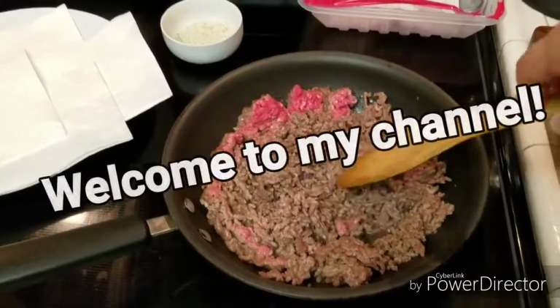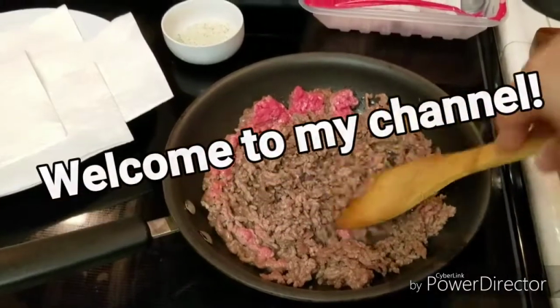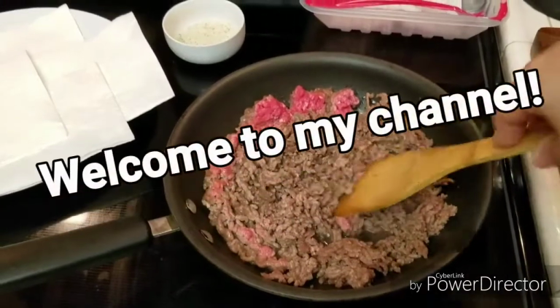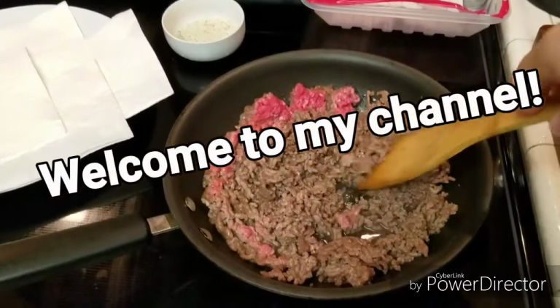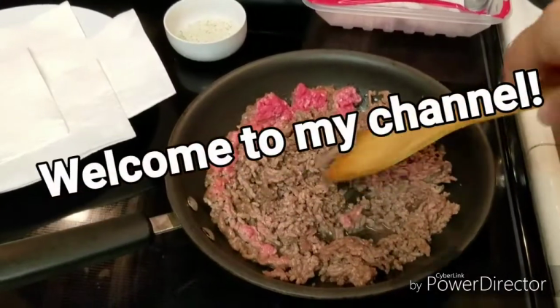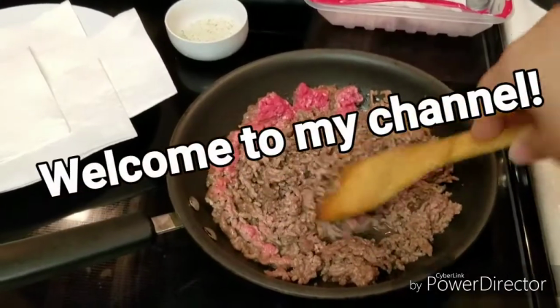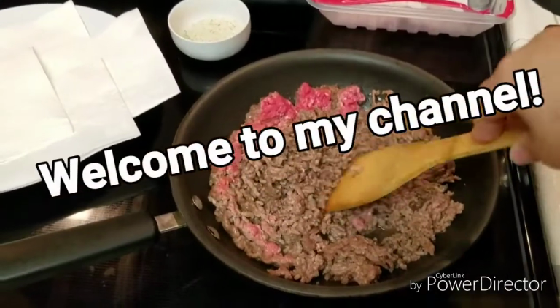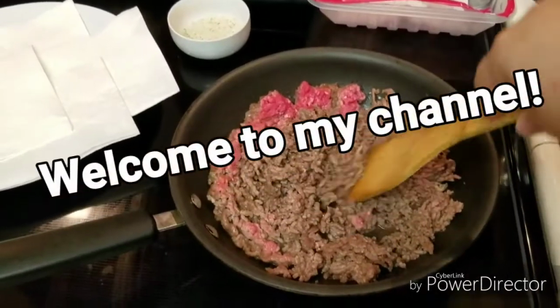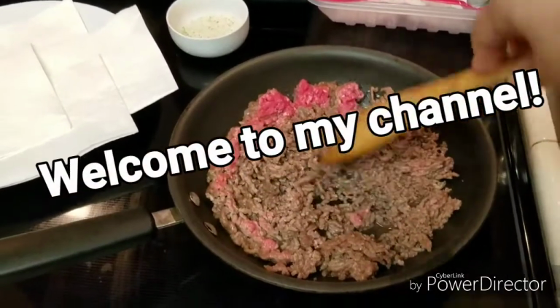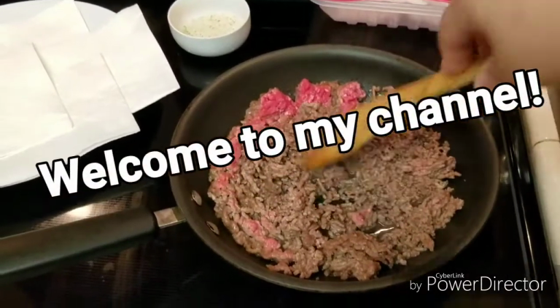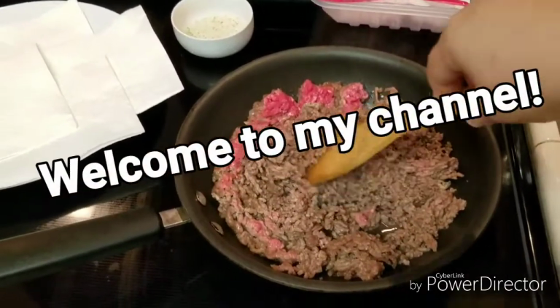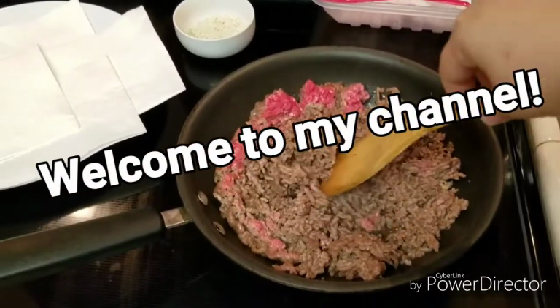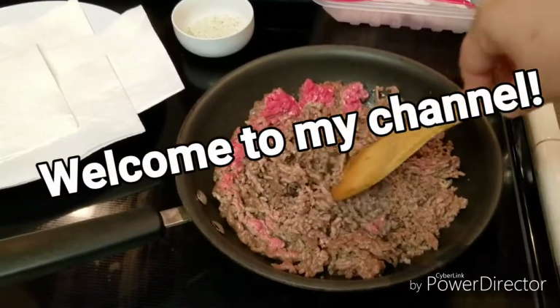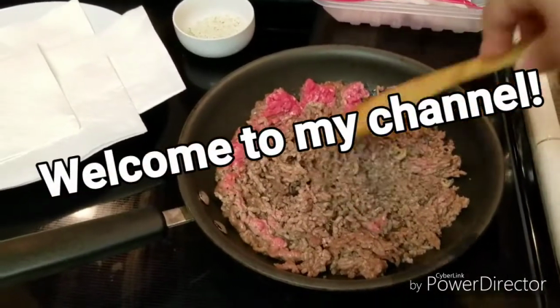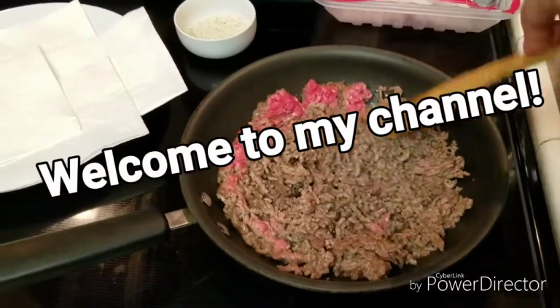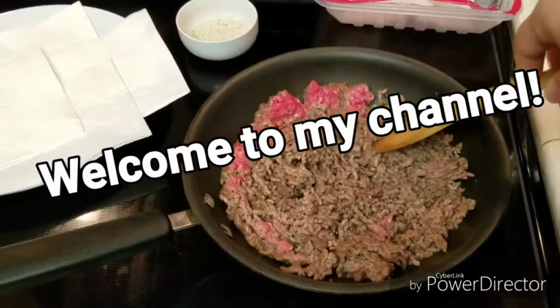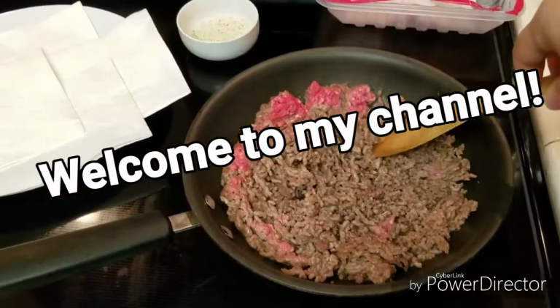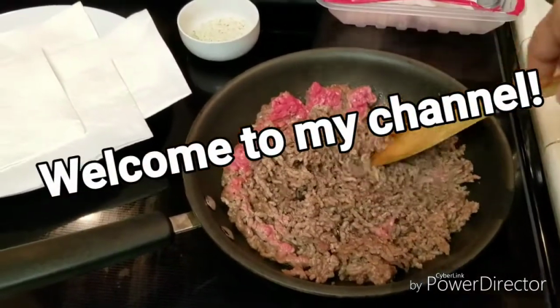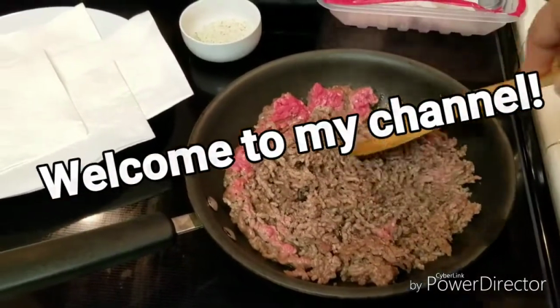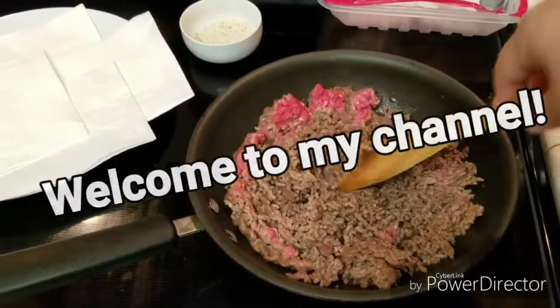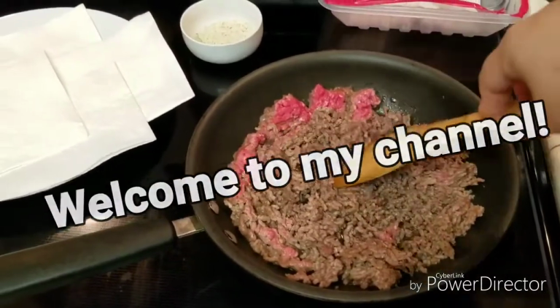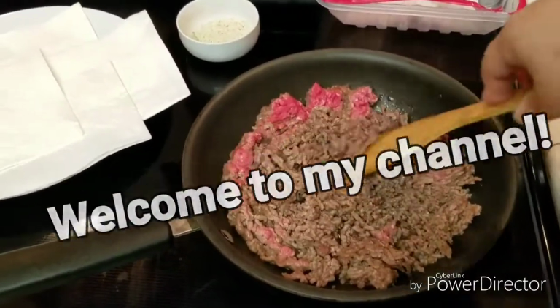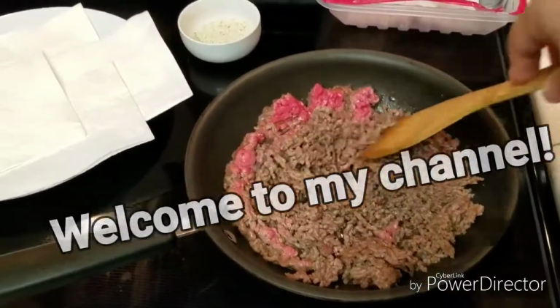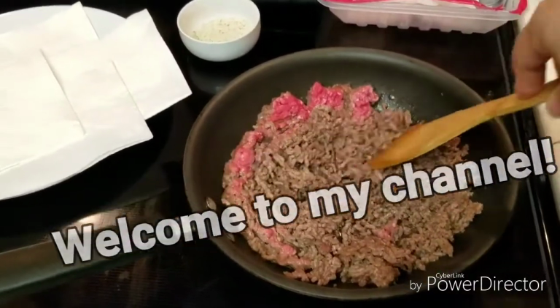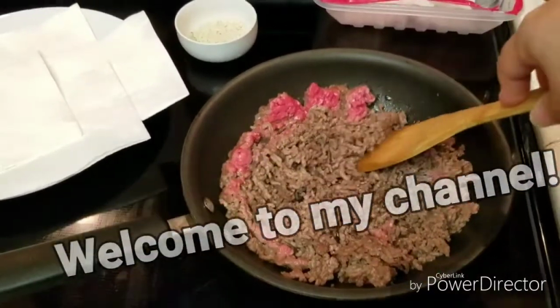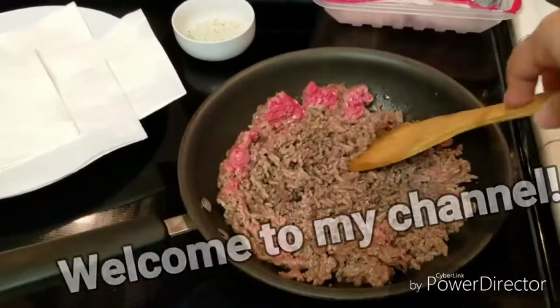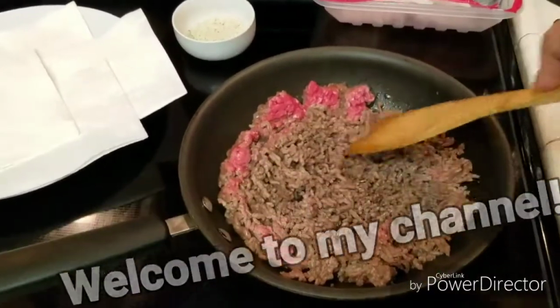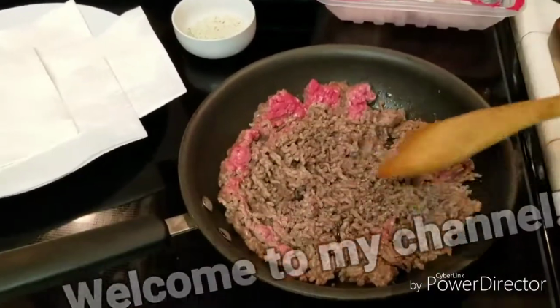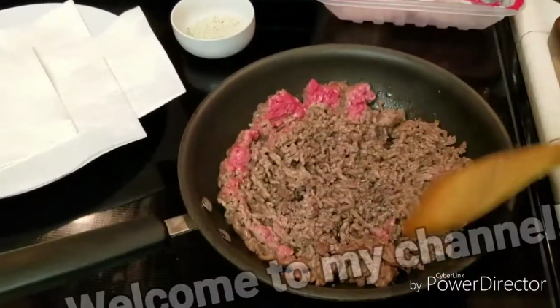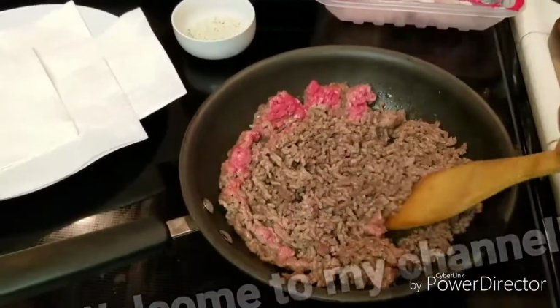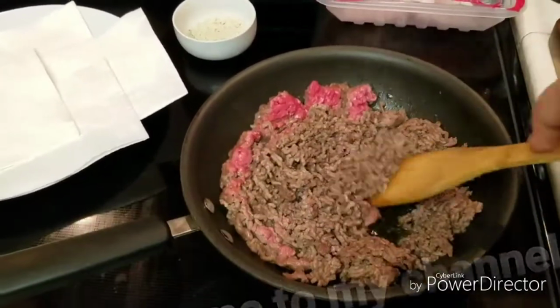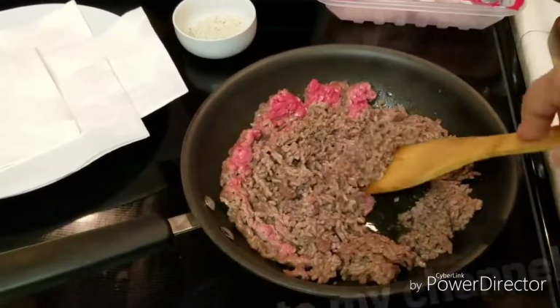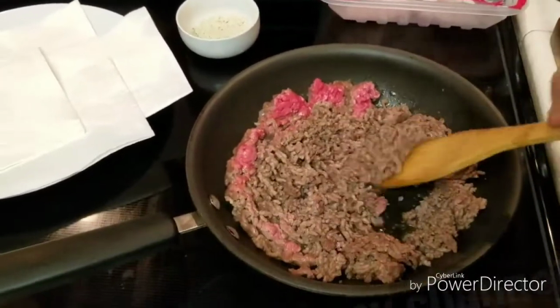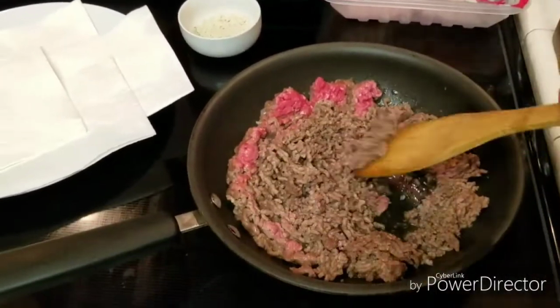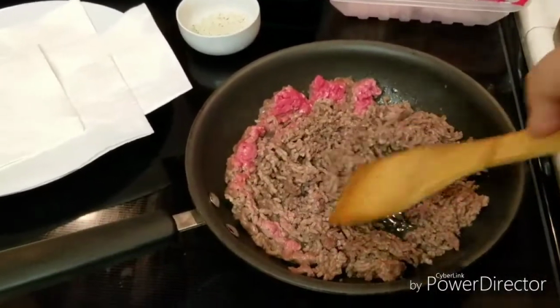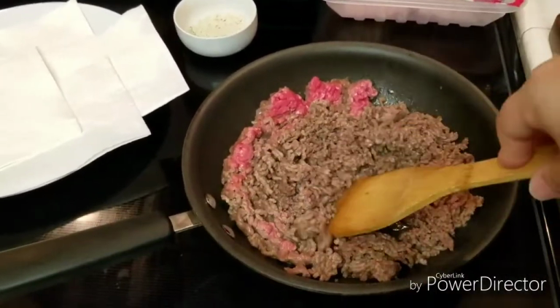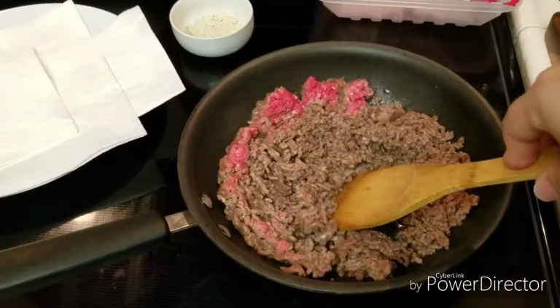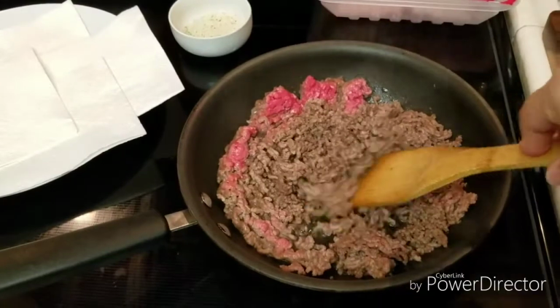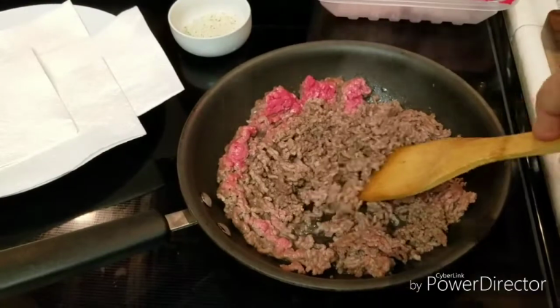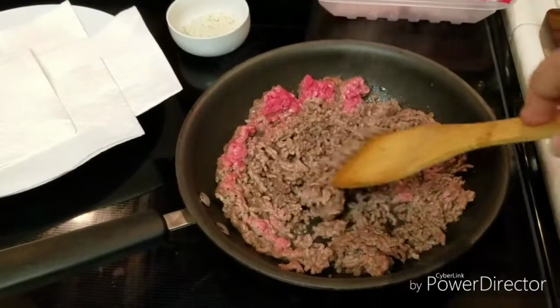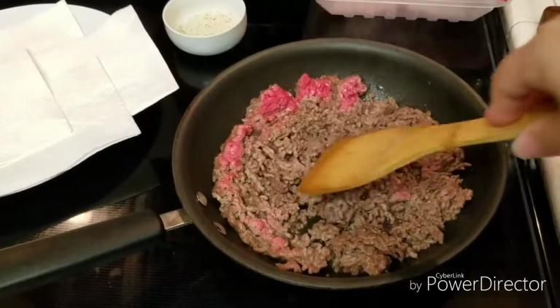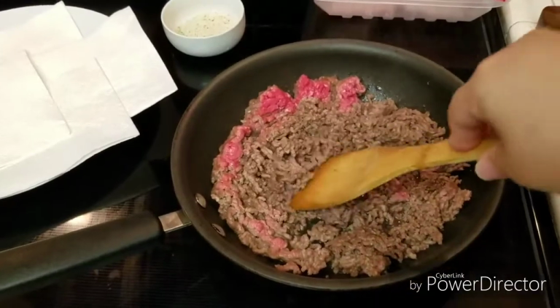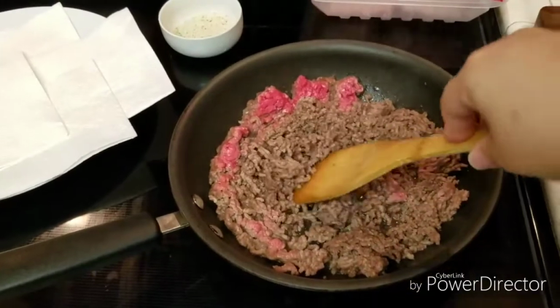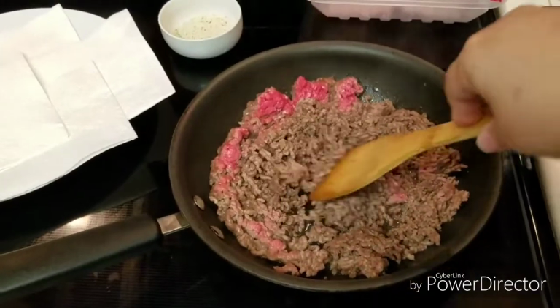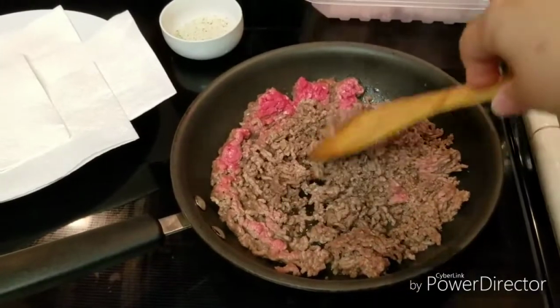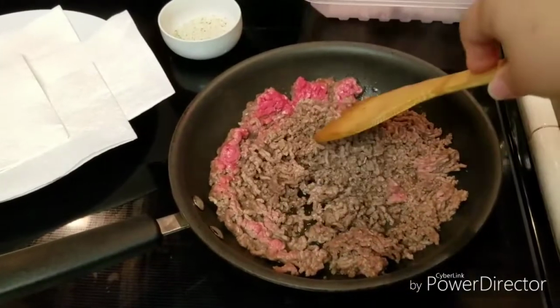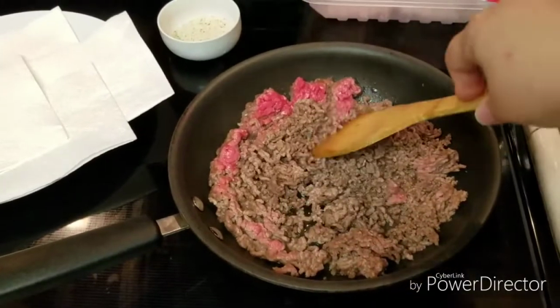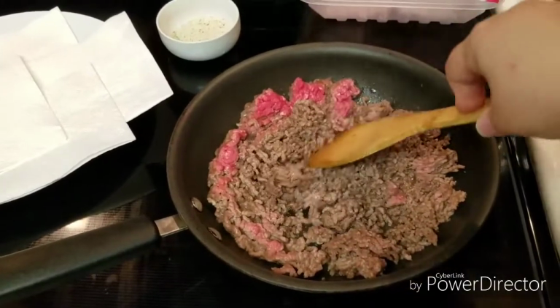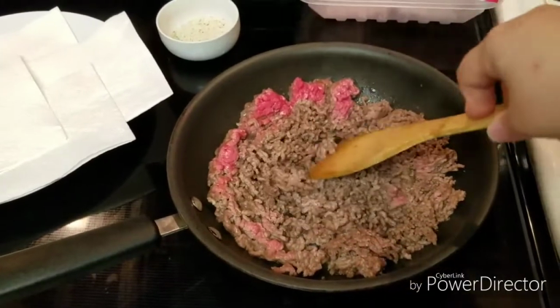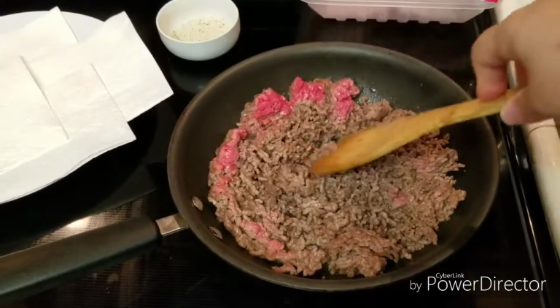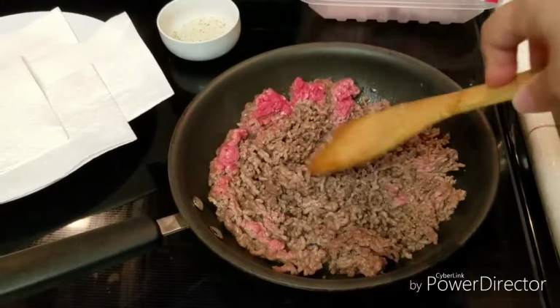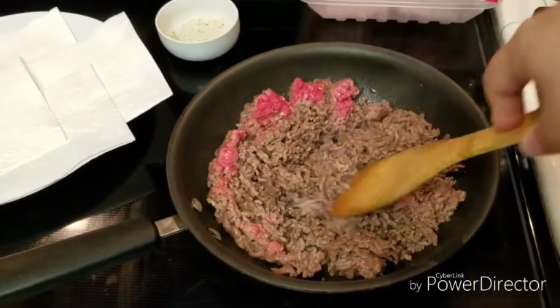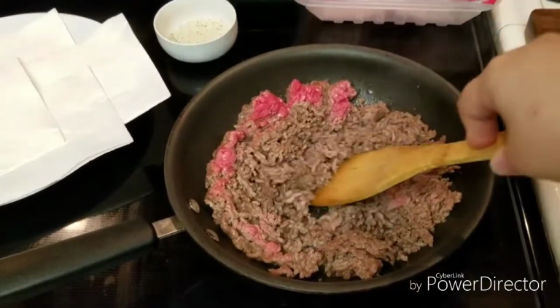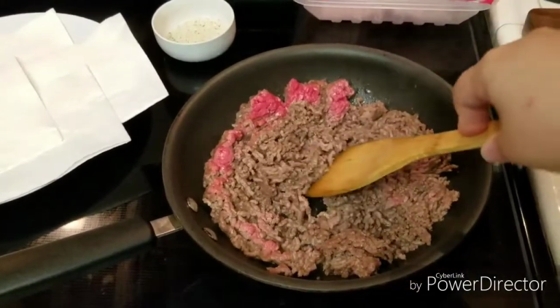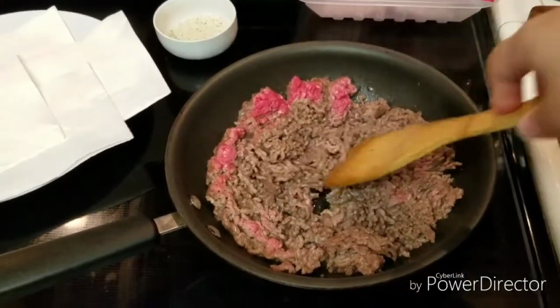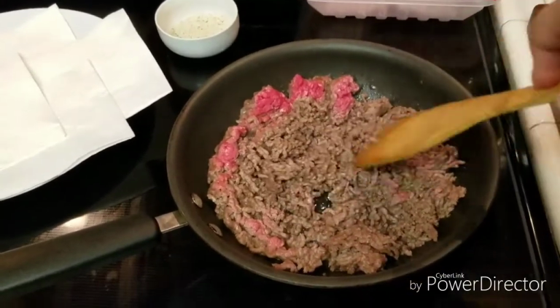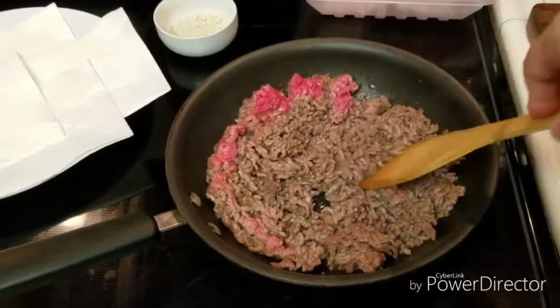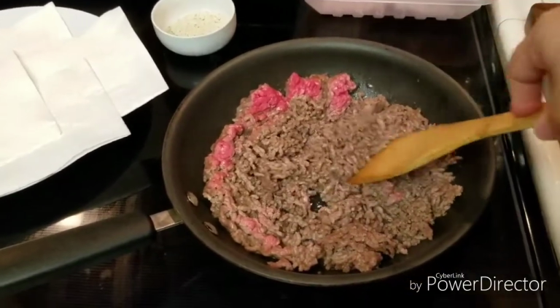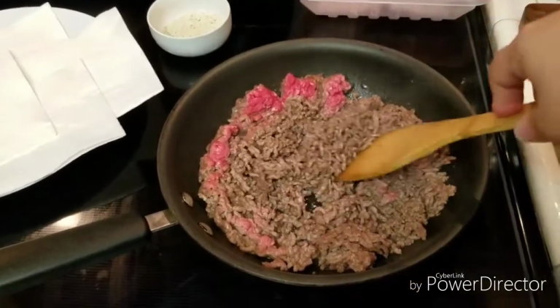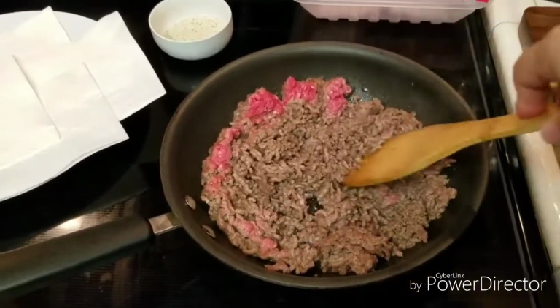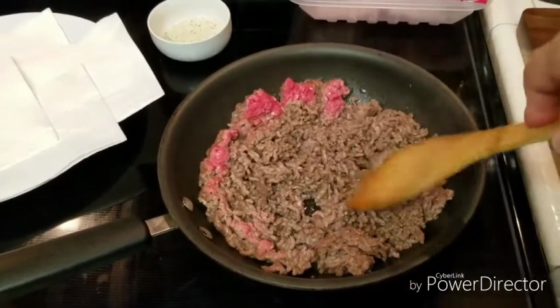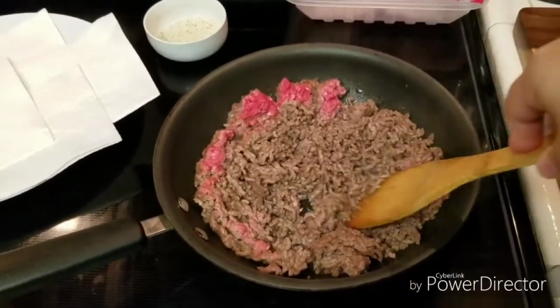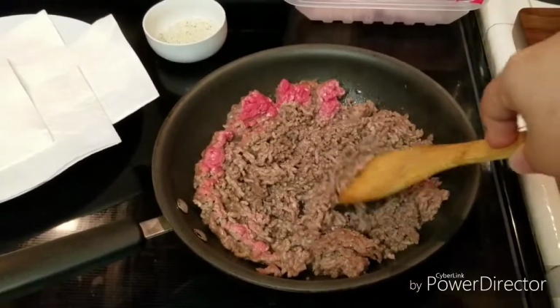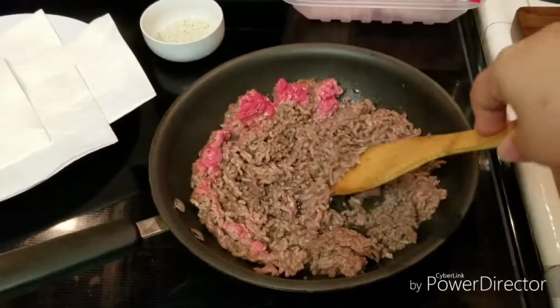Hi everyone, welcome to my channel. I'm the Crock-Pot Mom. I work full-time and have a one-year-old baby, and I'm sure I'm like the rest of you.